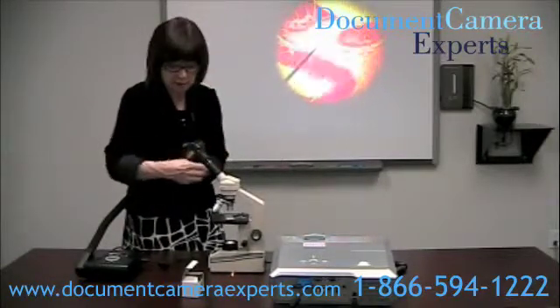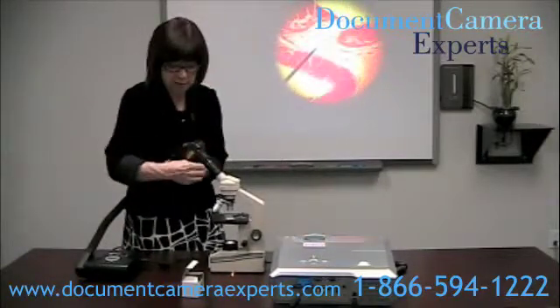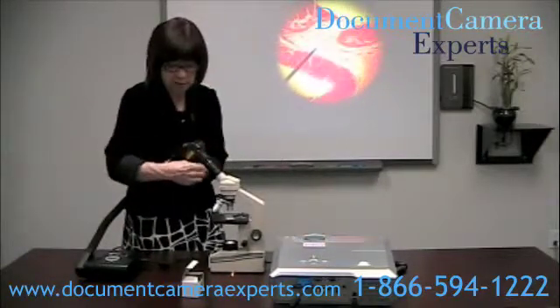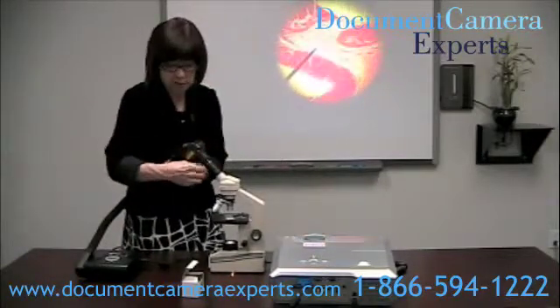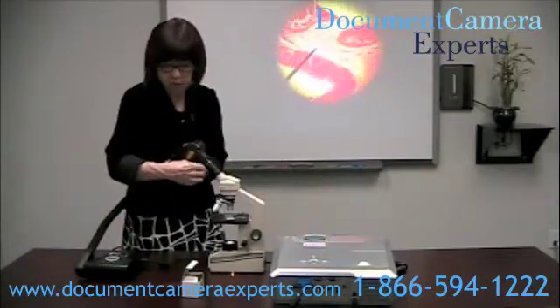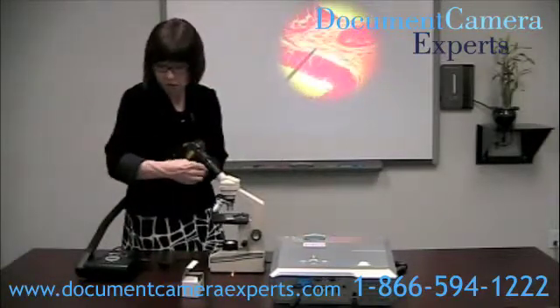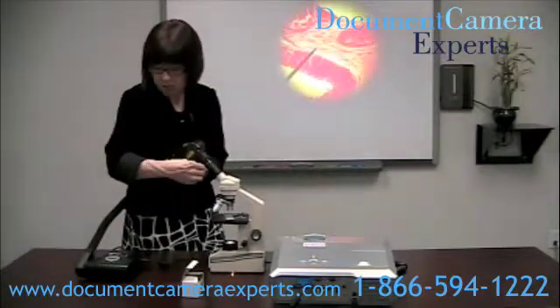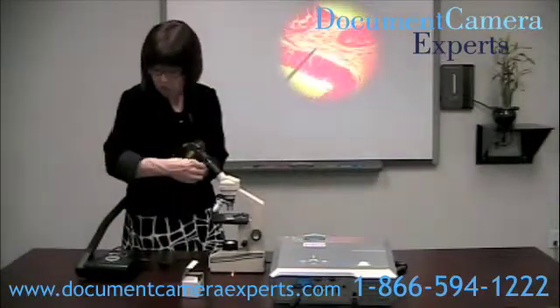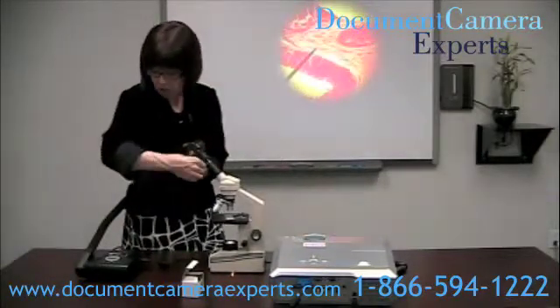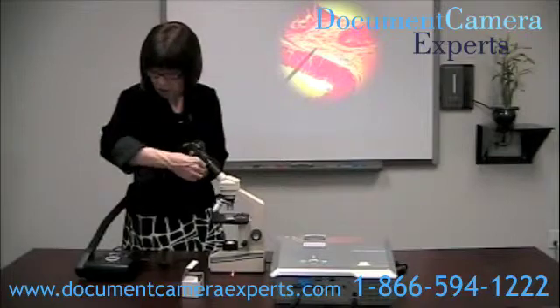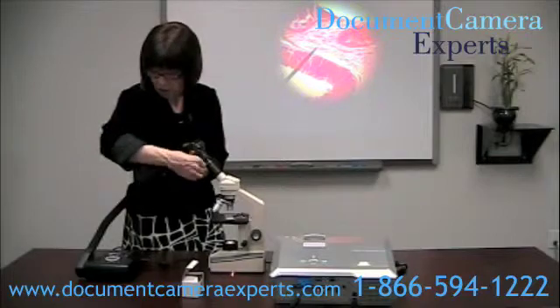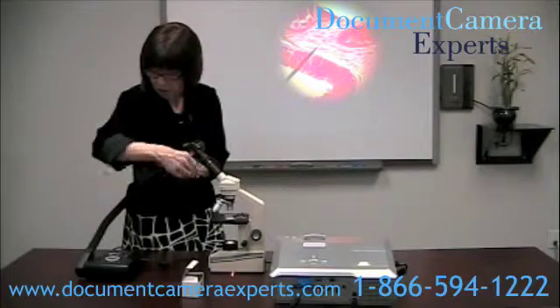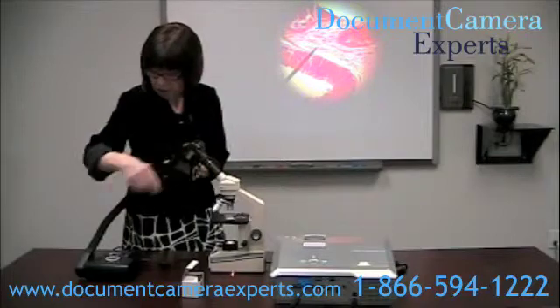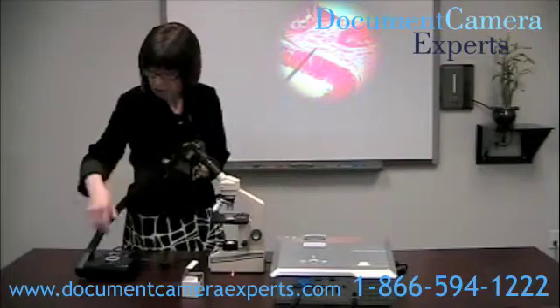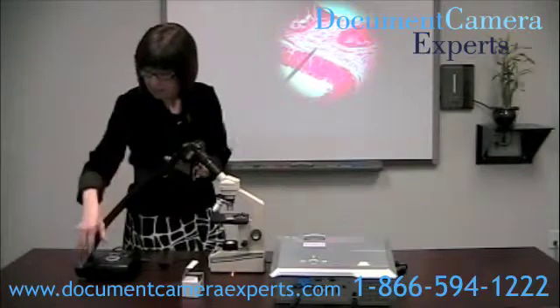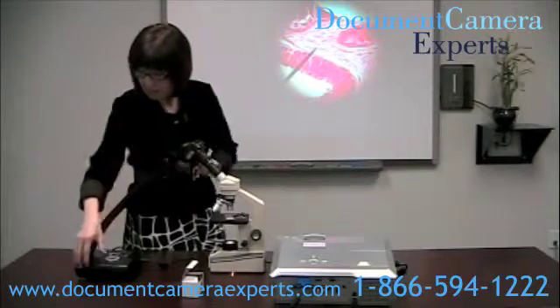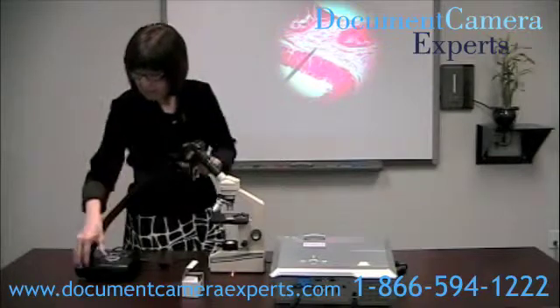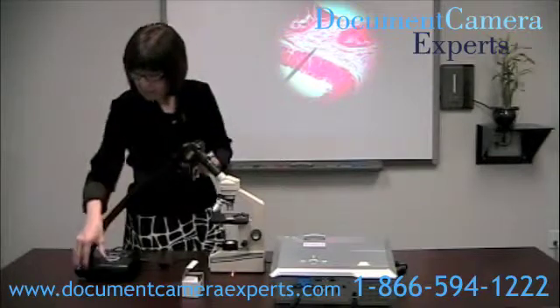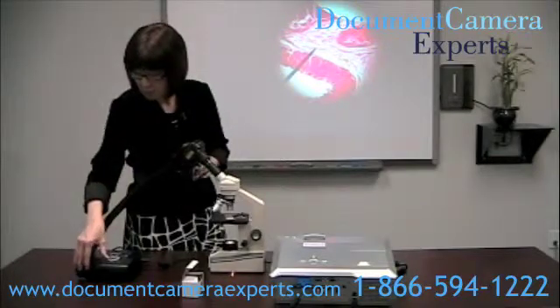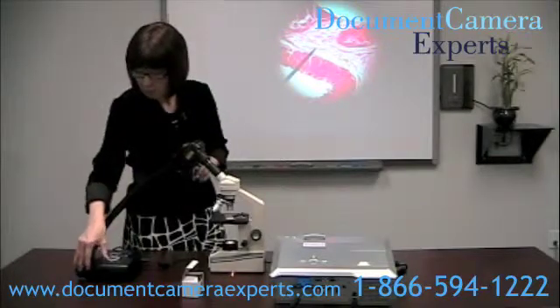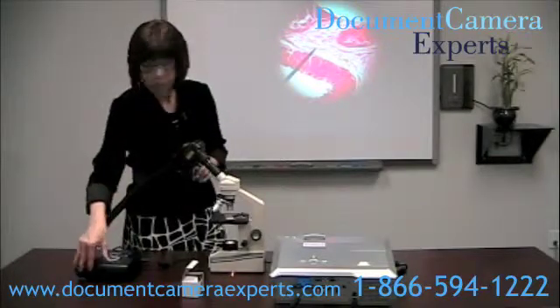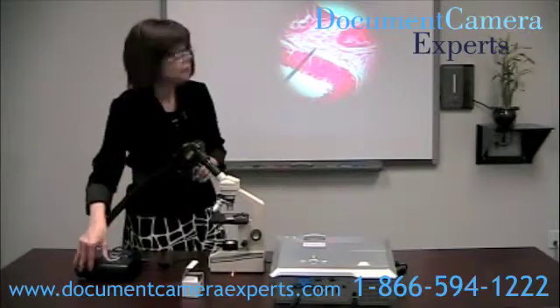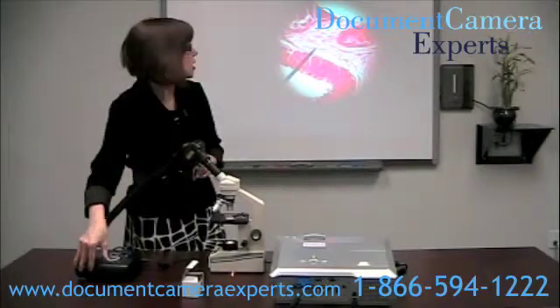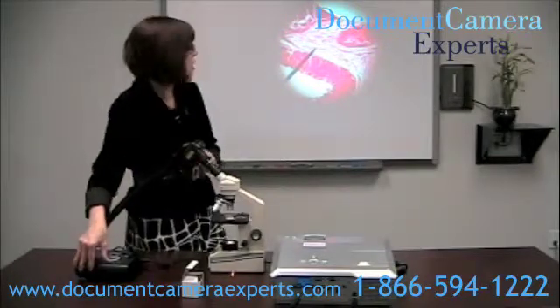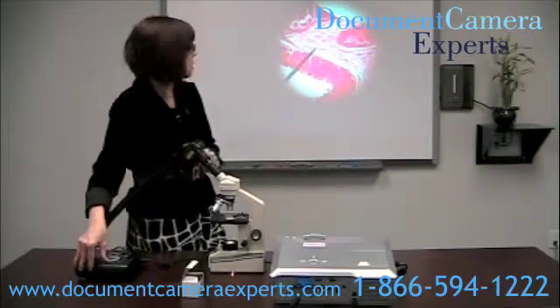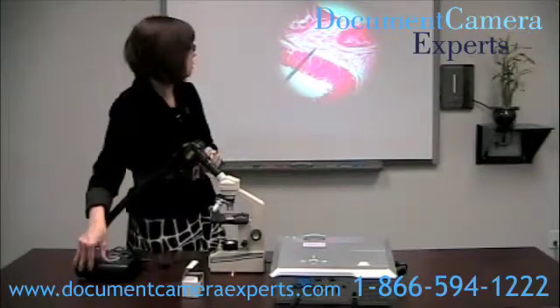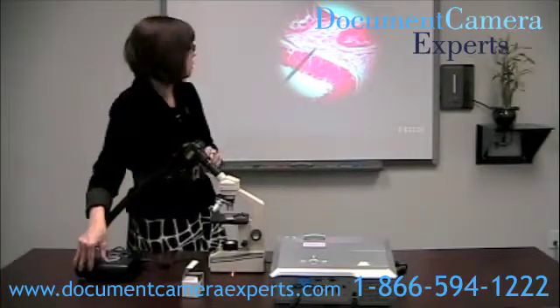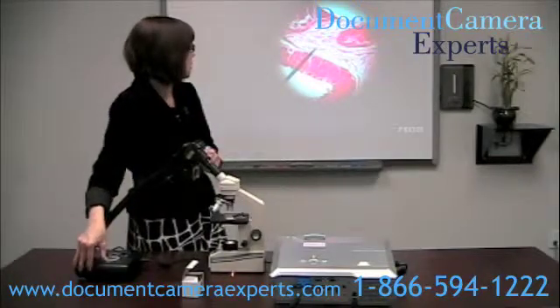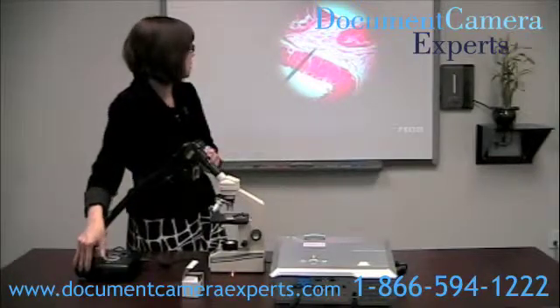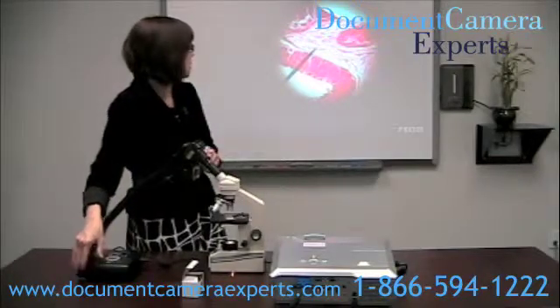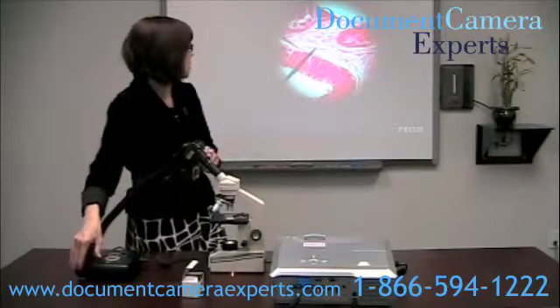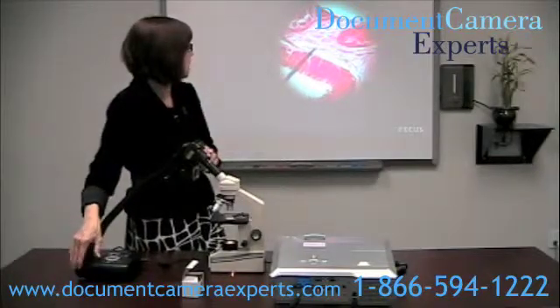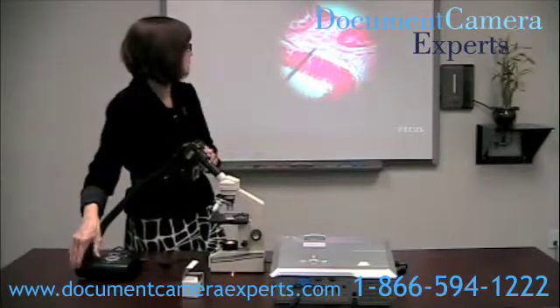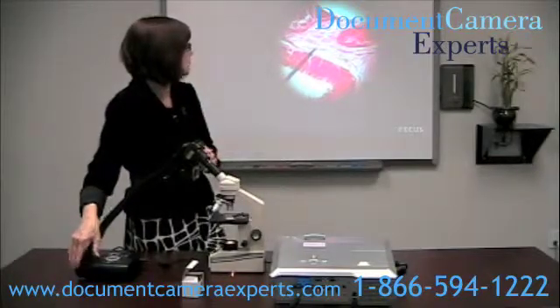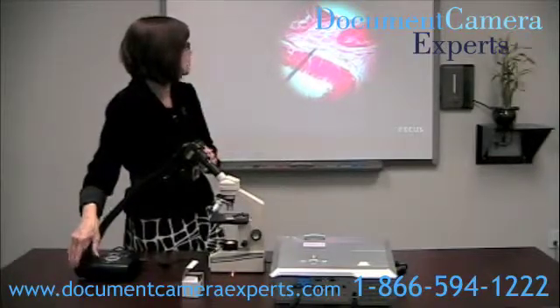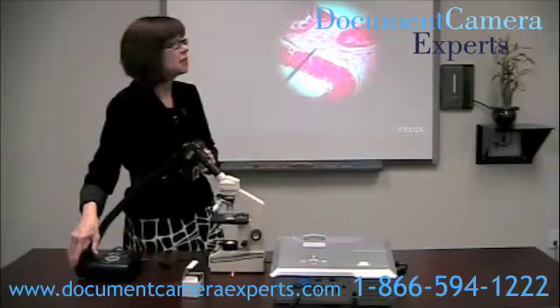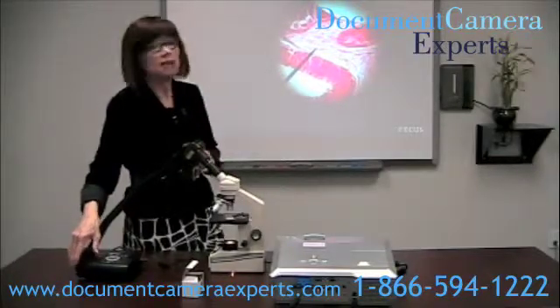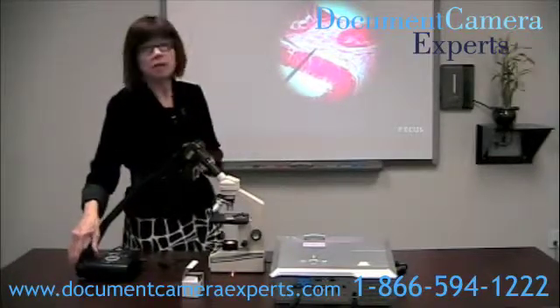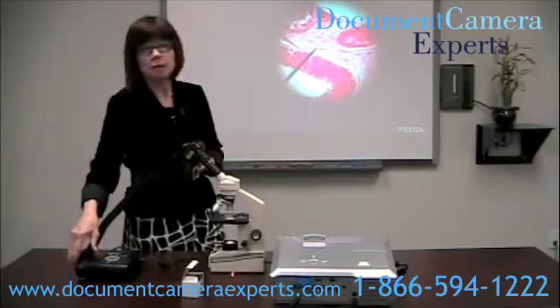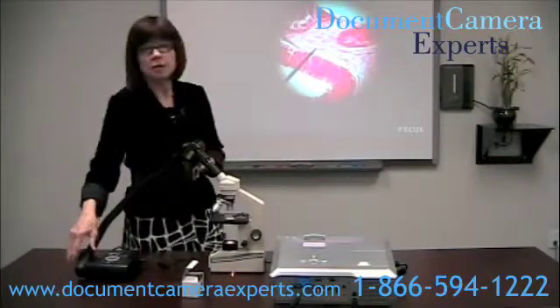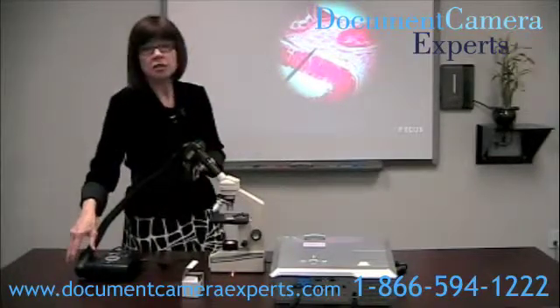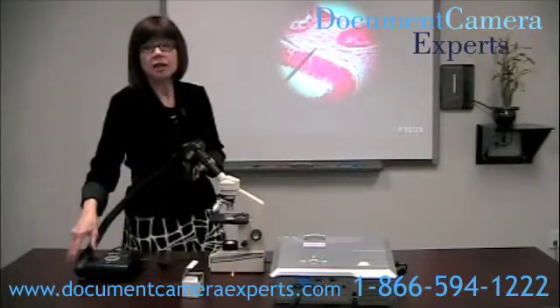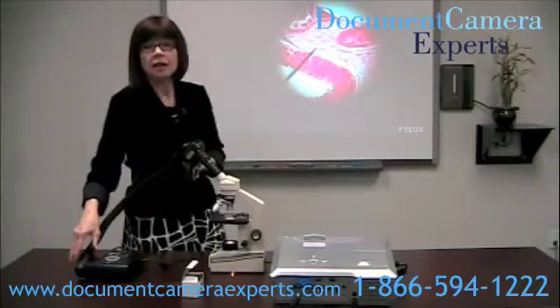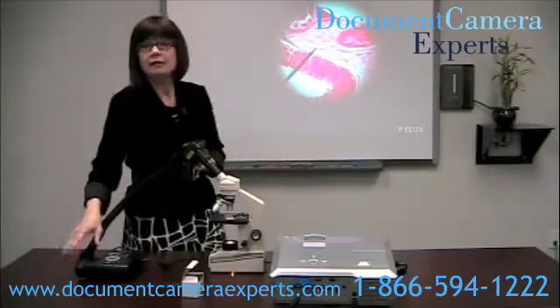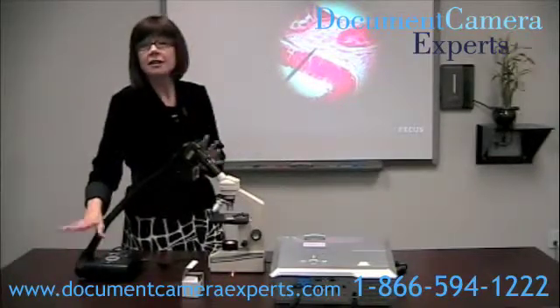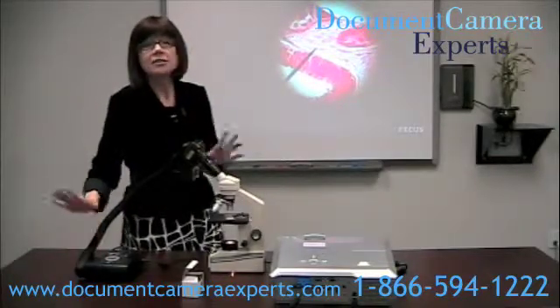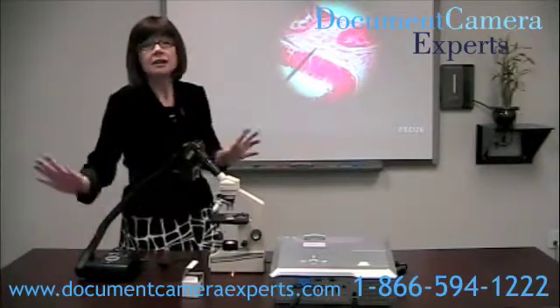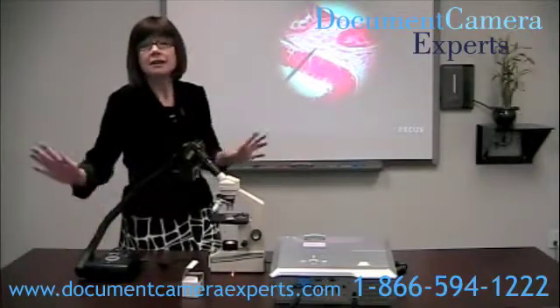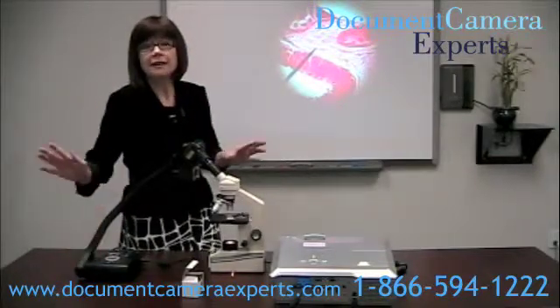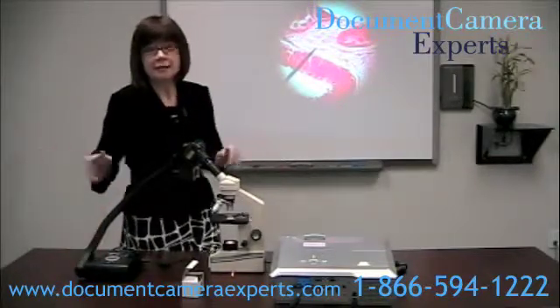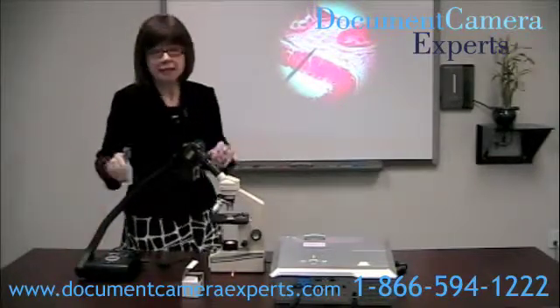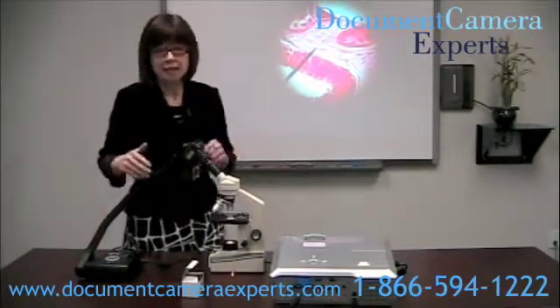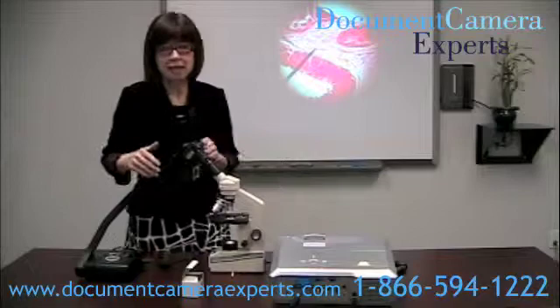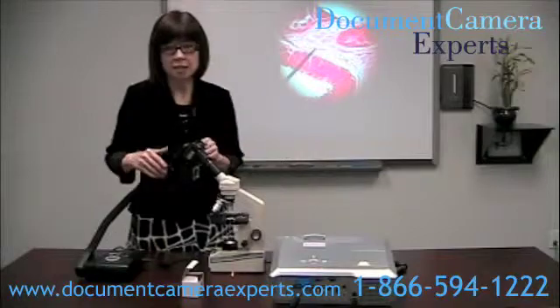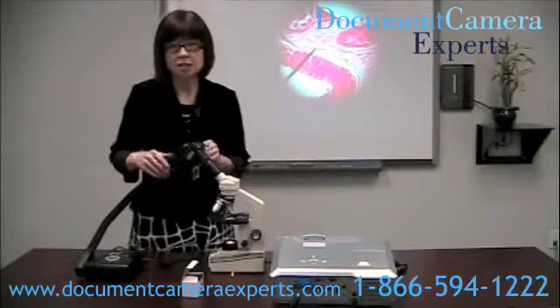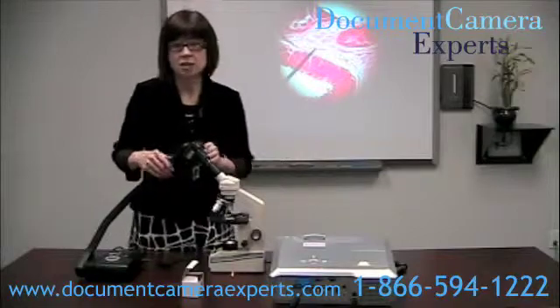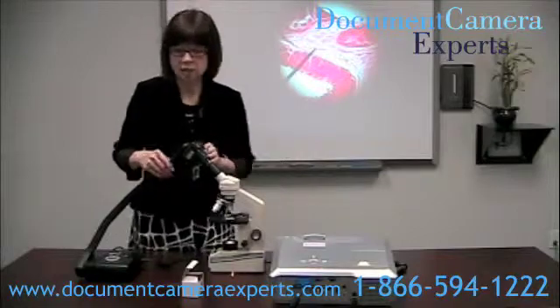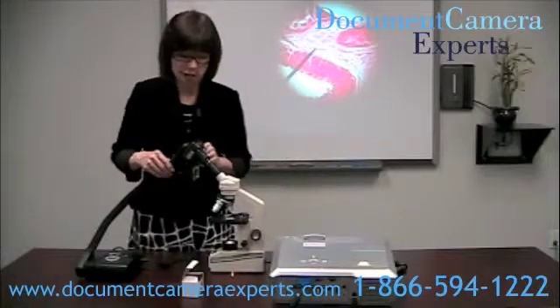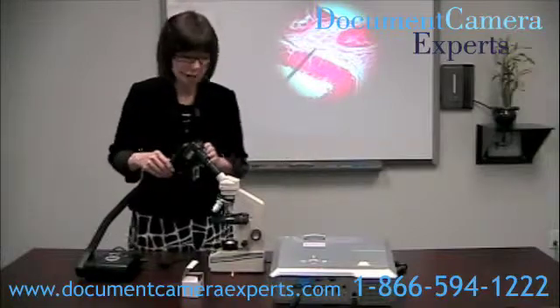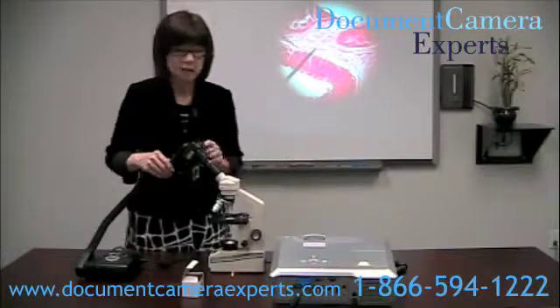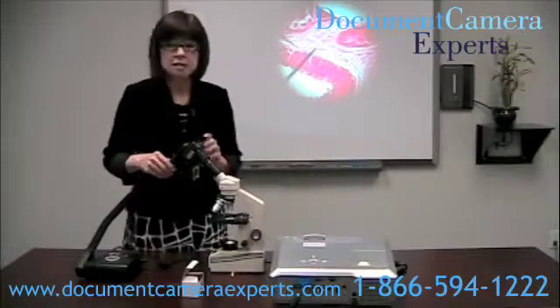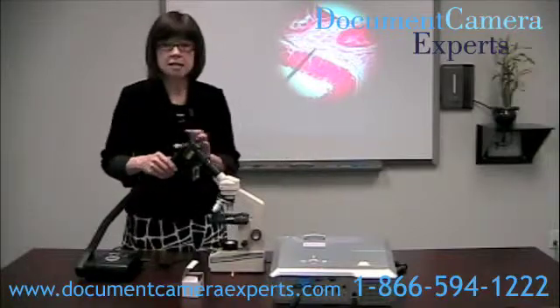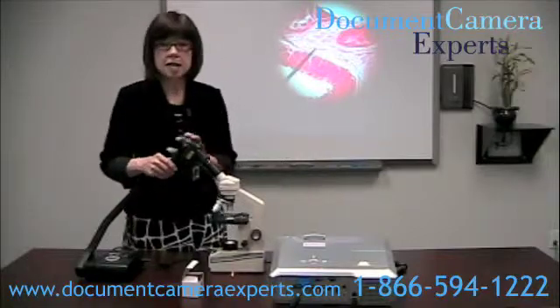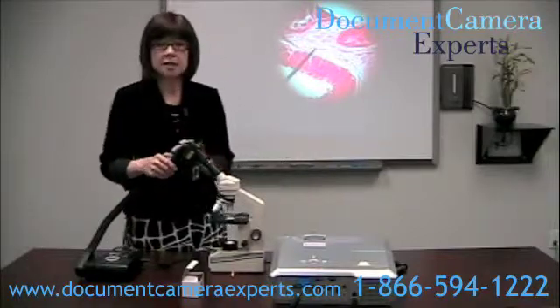I'm just going to secure that, and now we'll press the autofocus to get an even clearer image, and there's our lovely image of our cell.